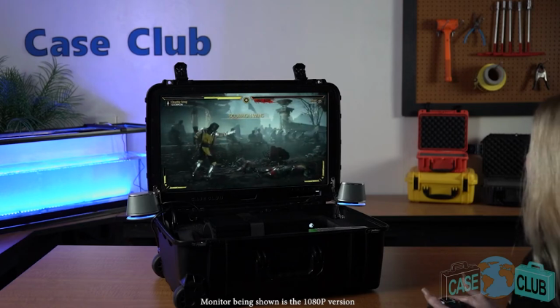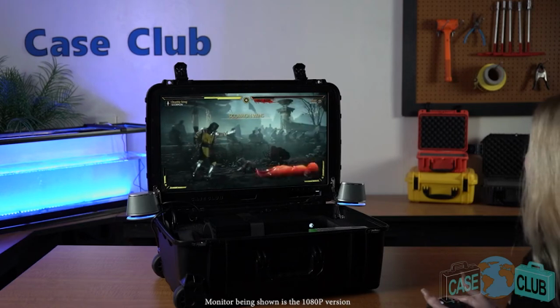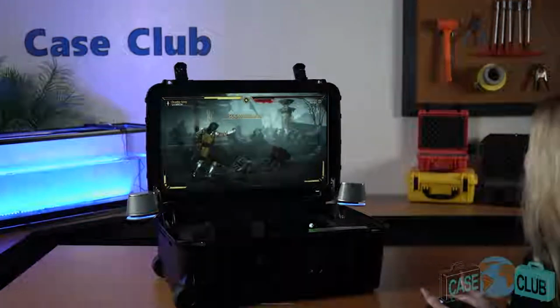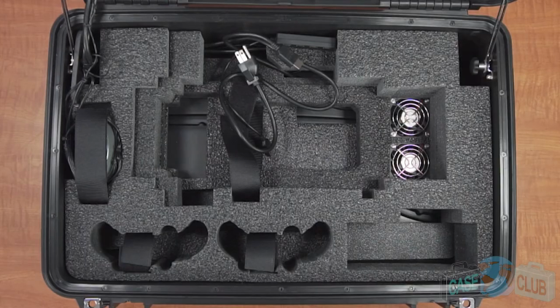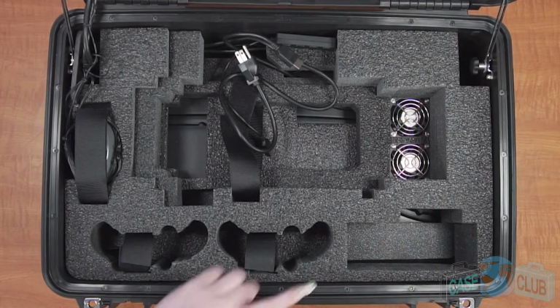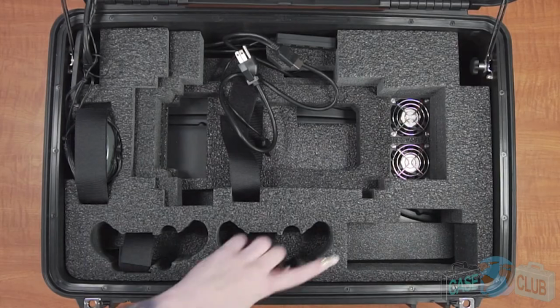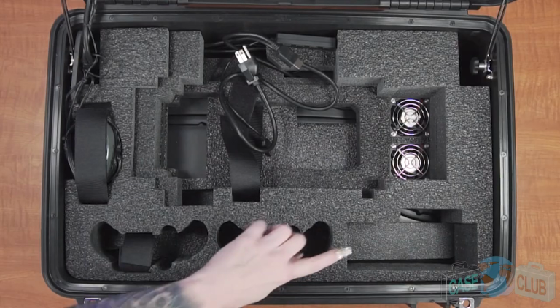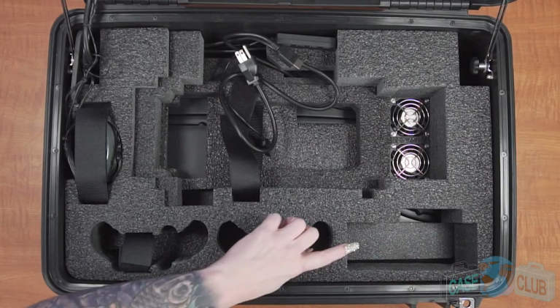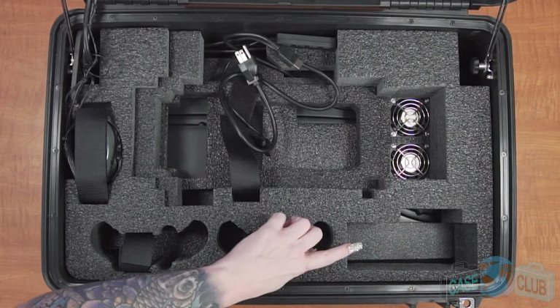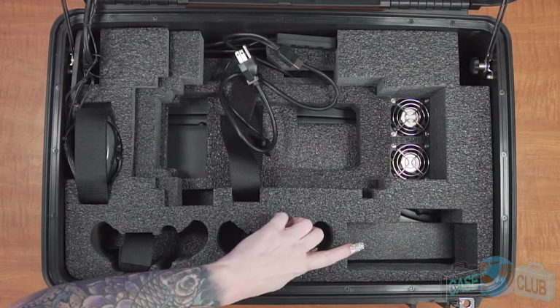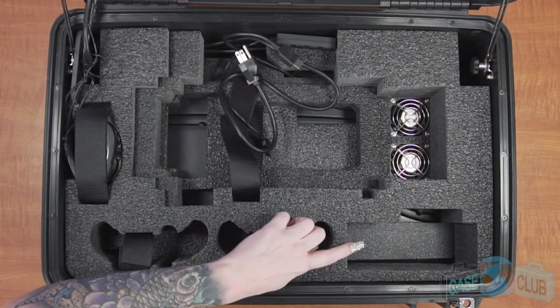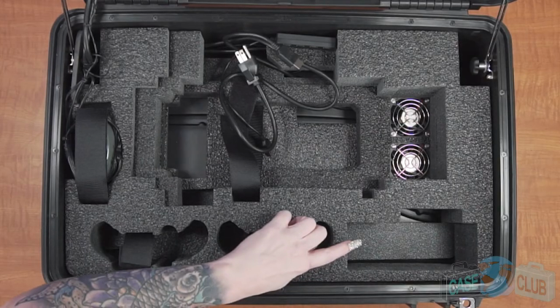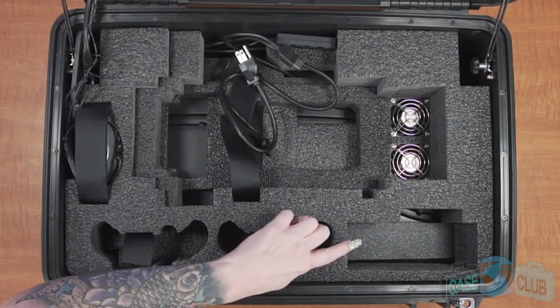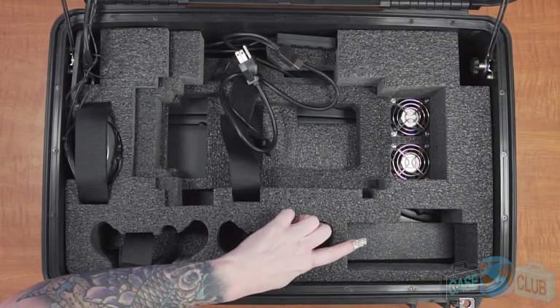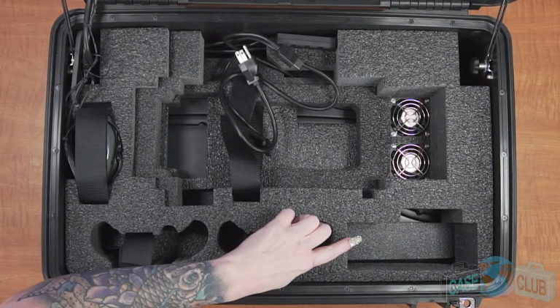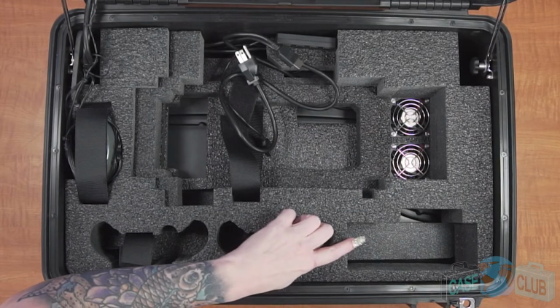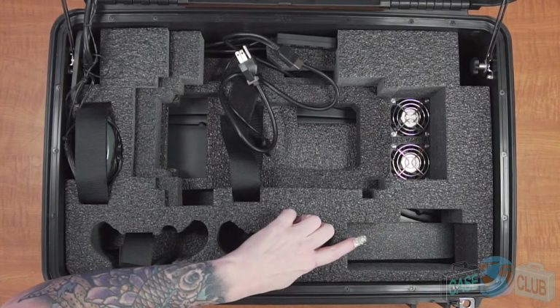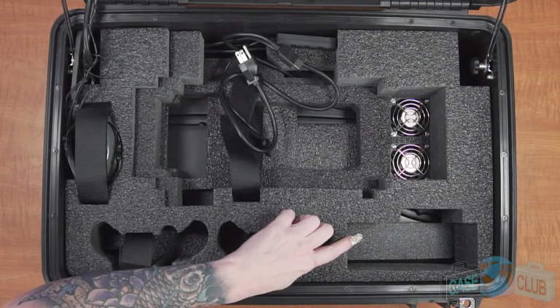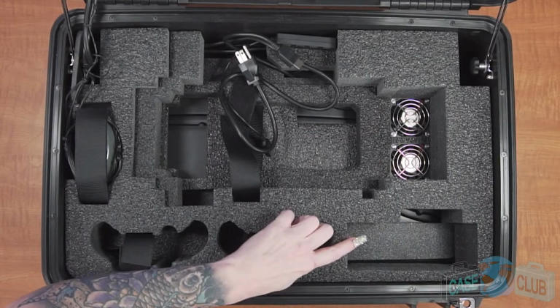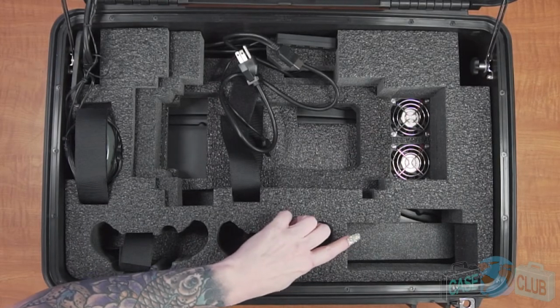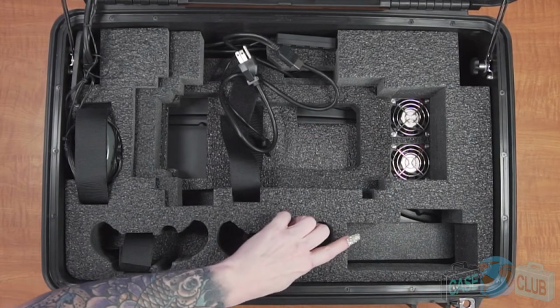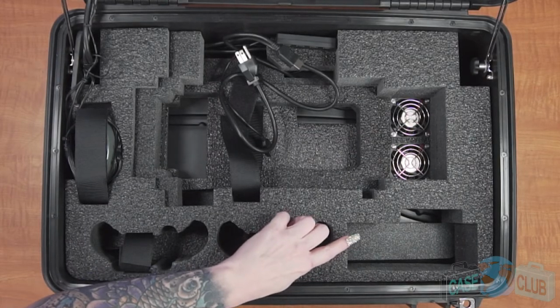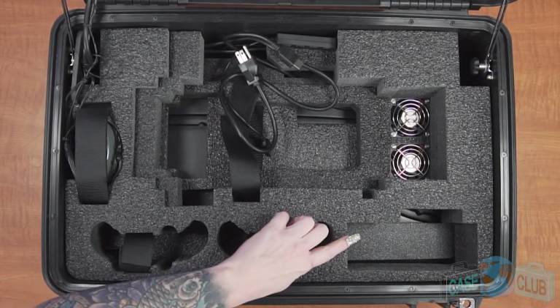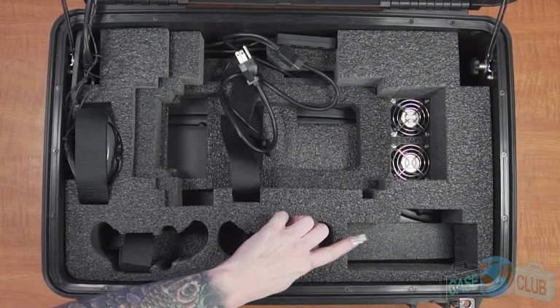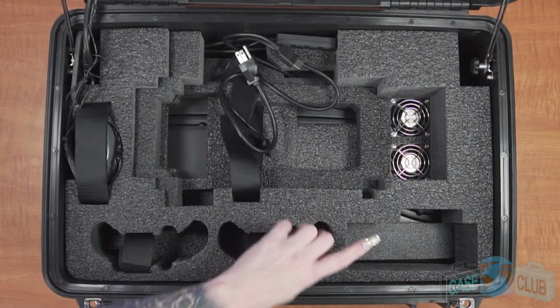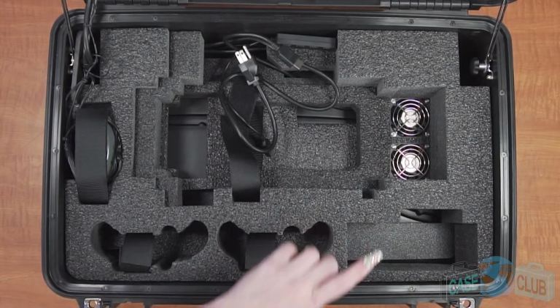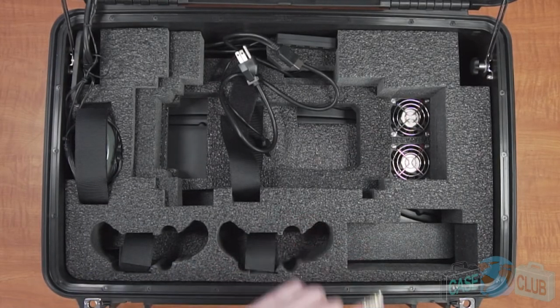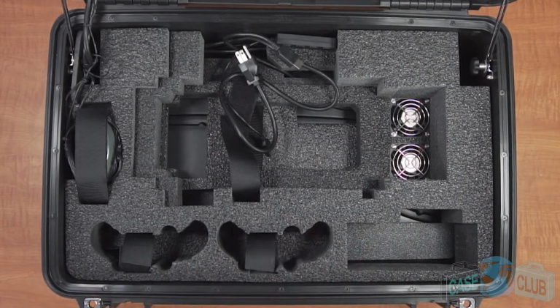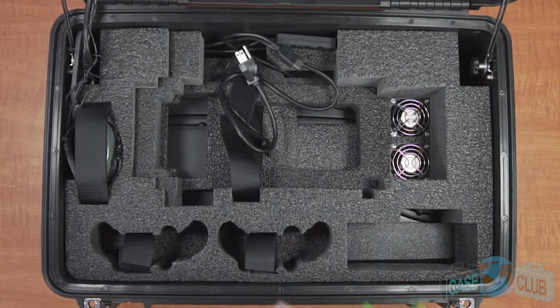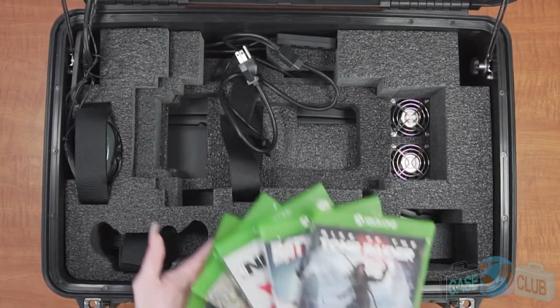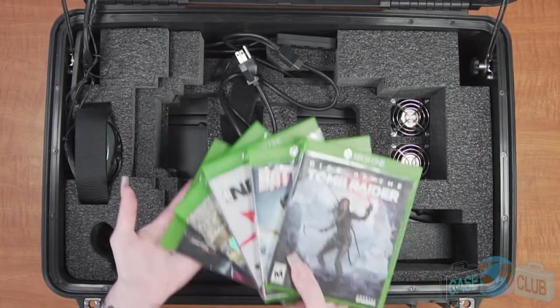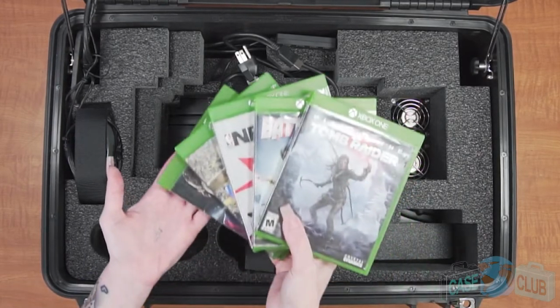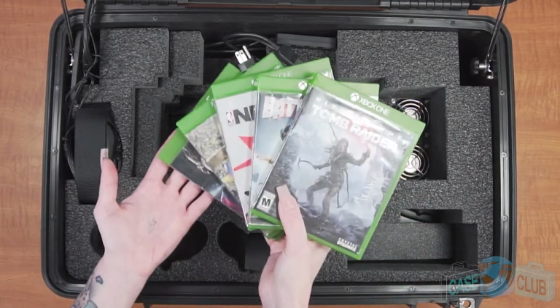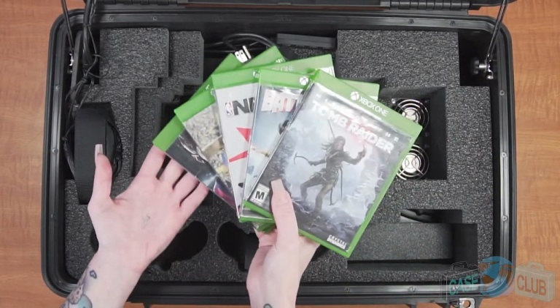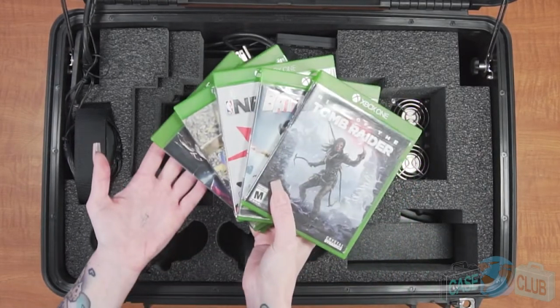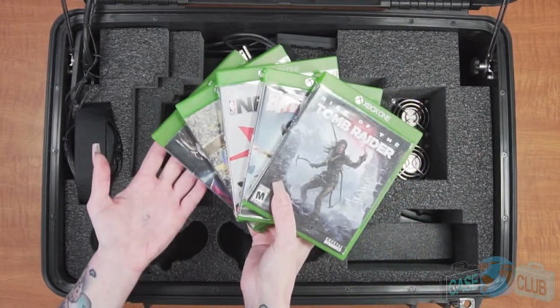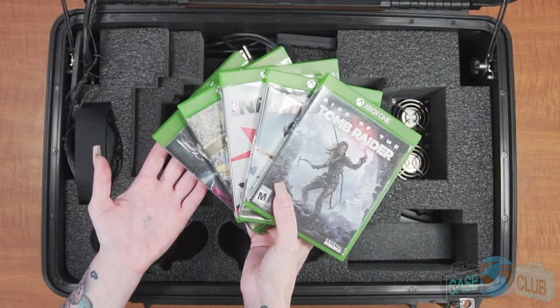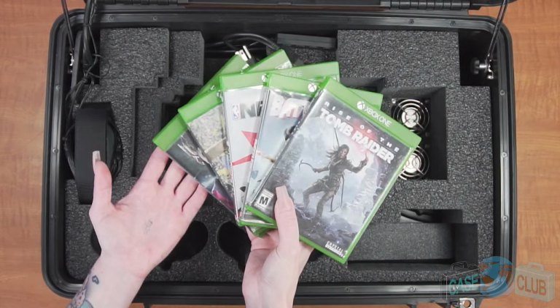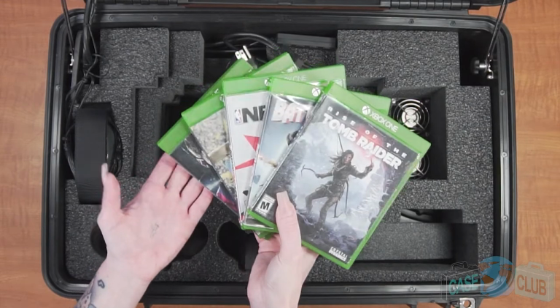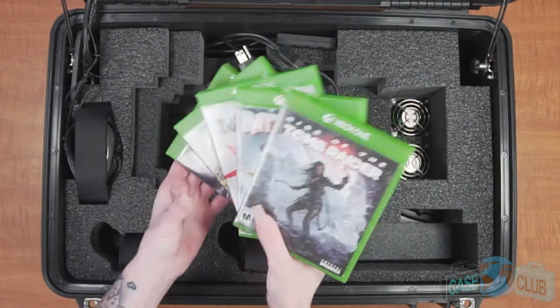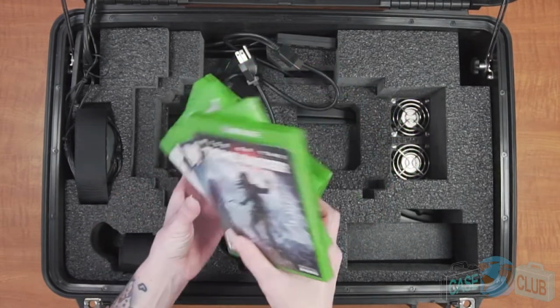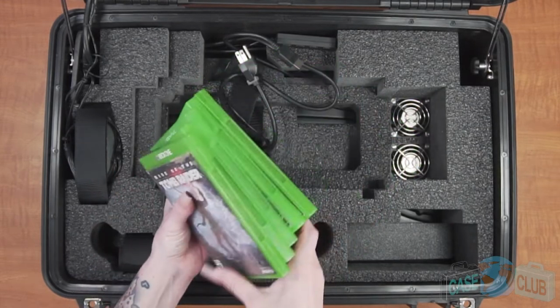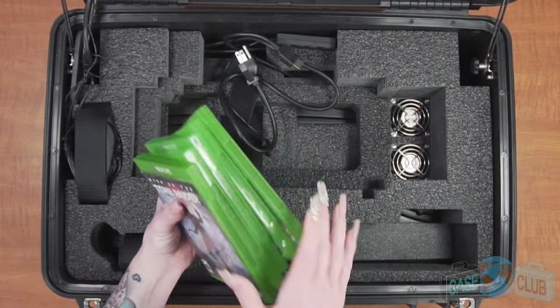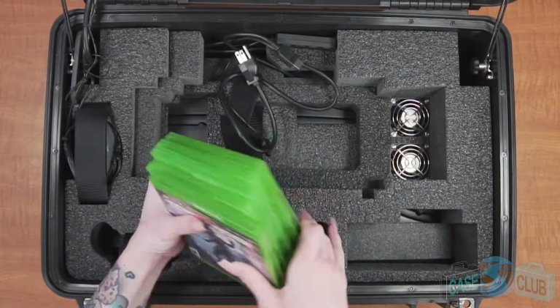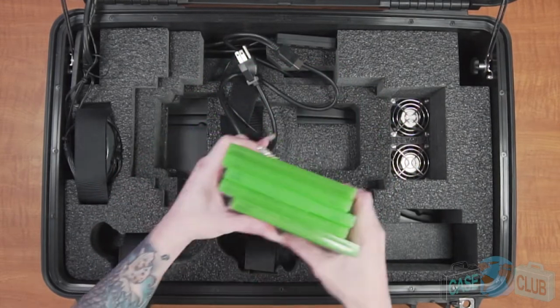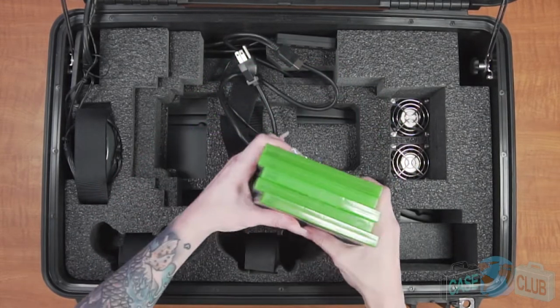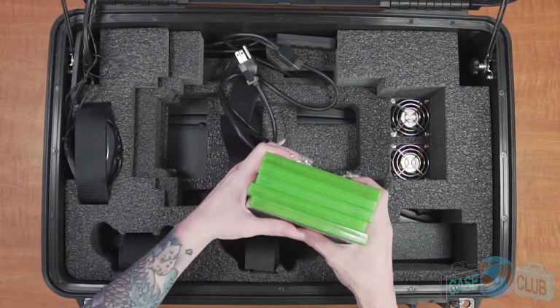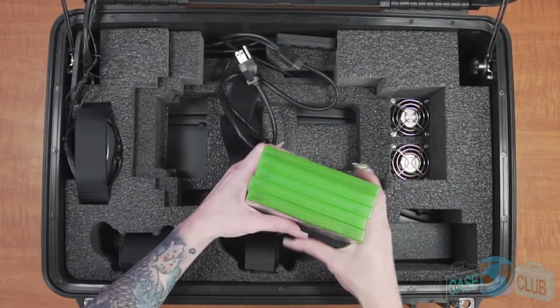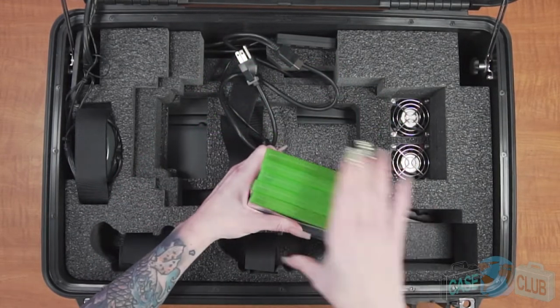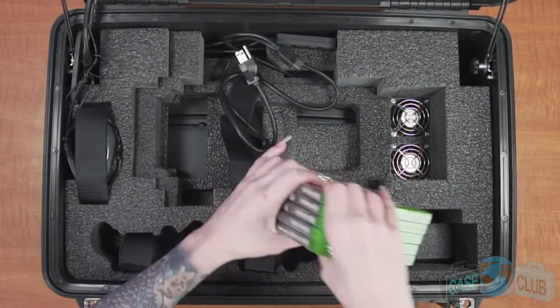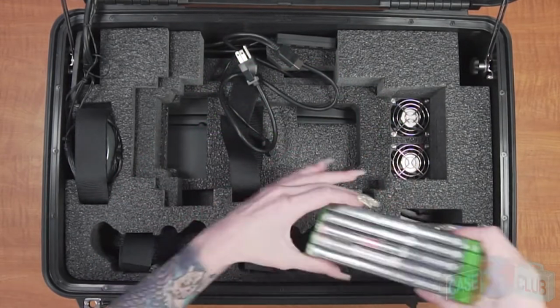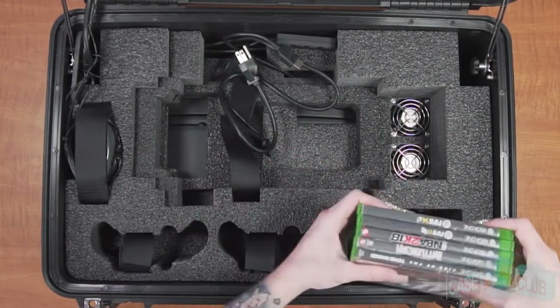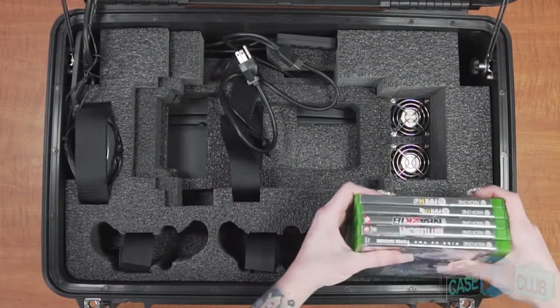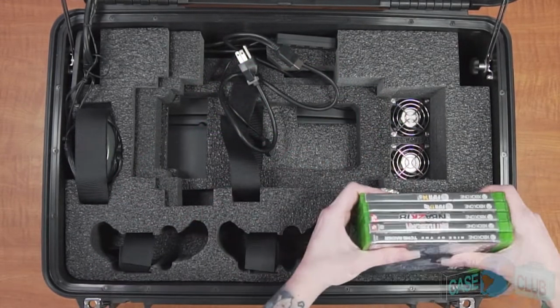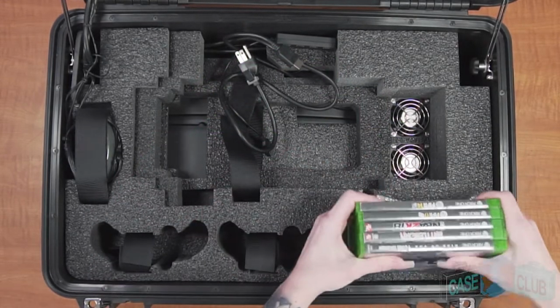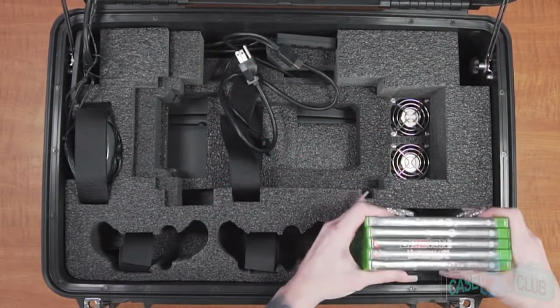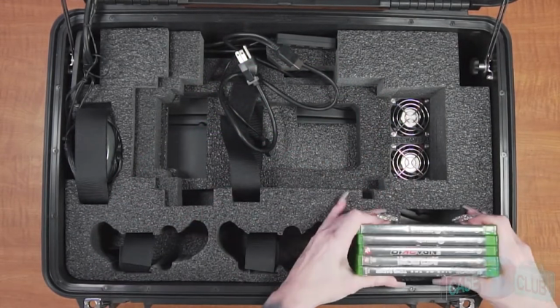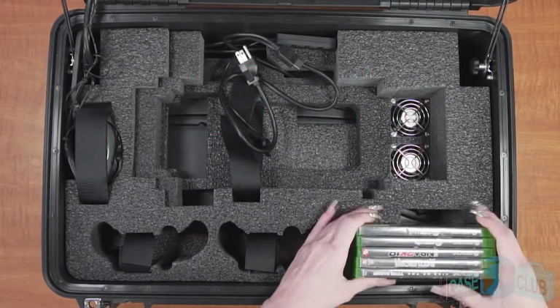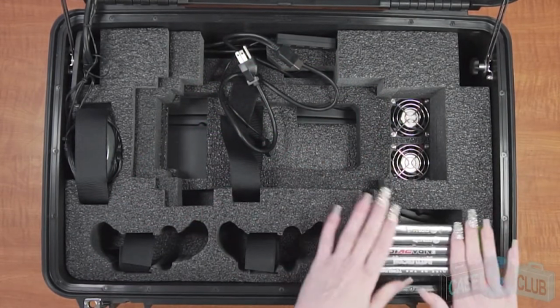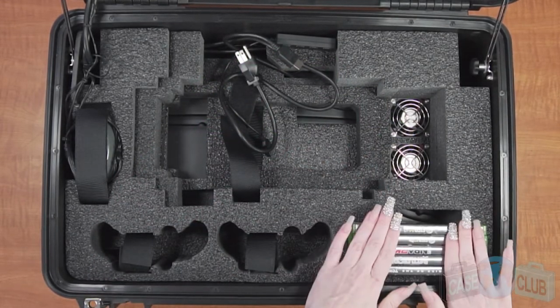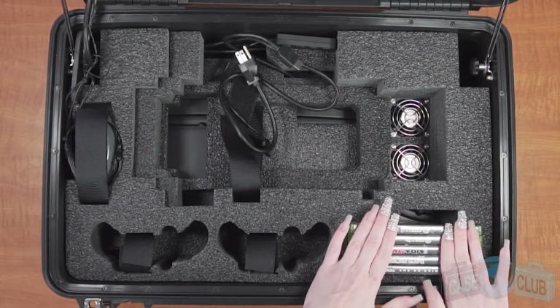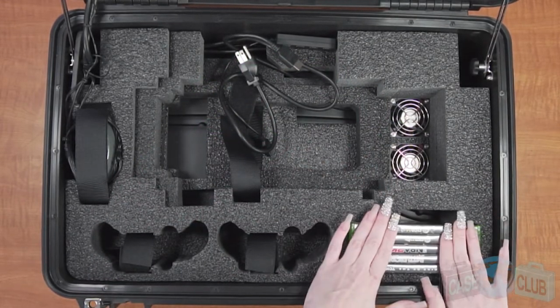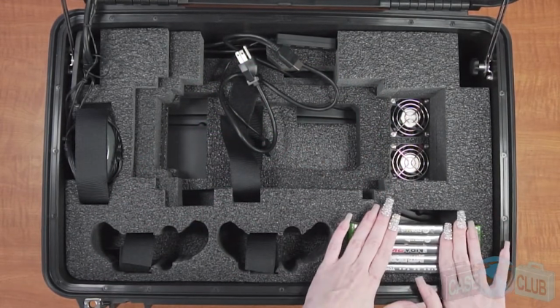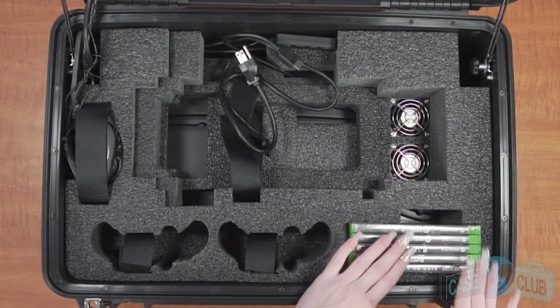The case can hold five games total in this front compartment. Of course, if you don't have games, this storage compartment can be used for other accessories instead.